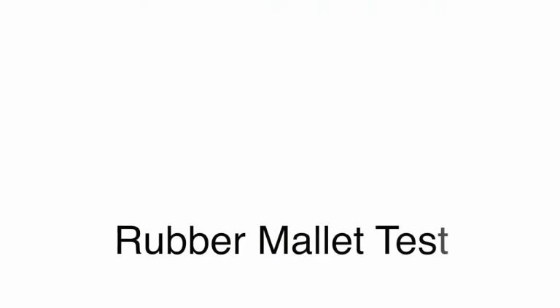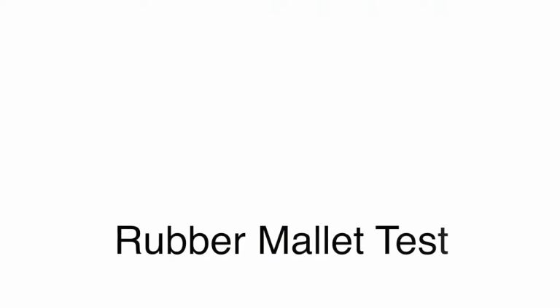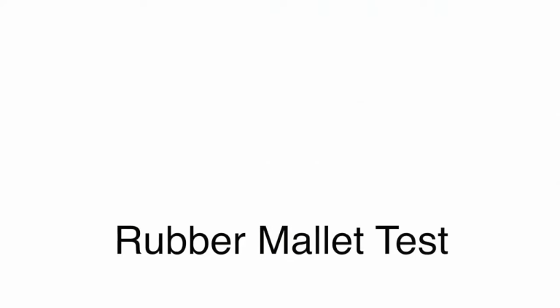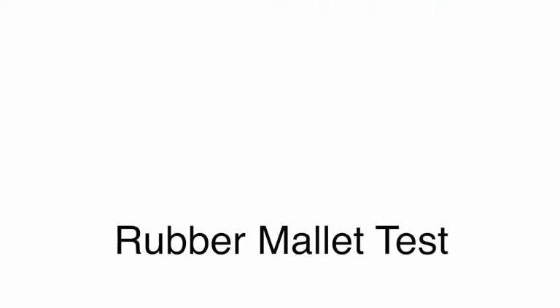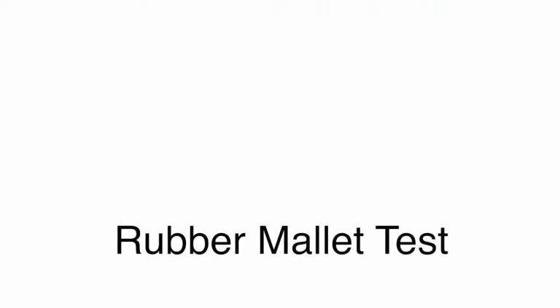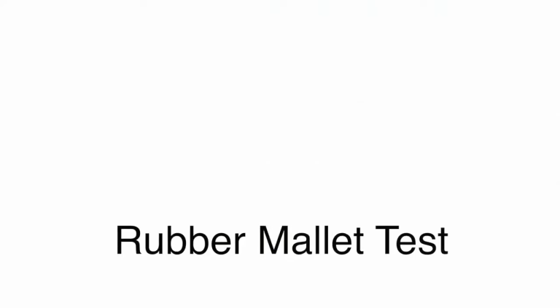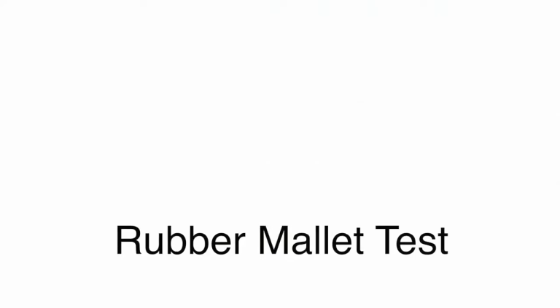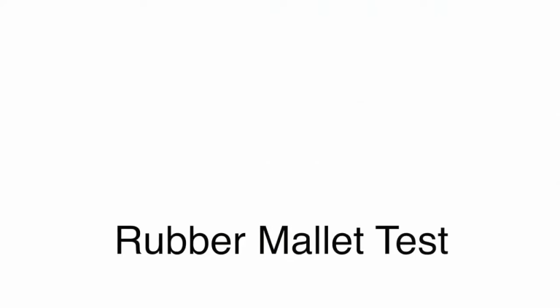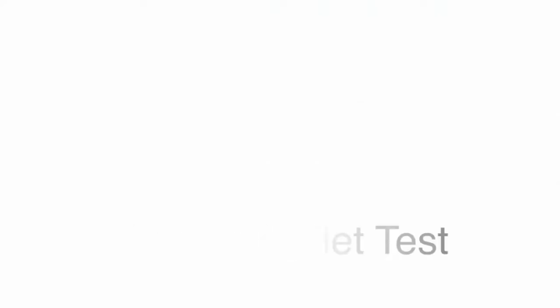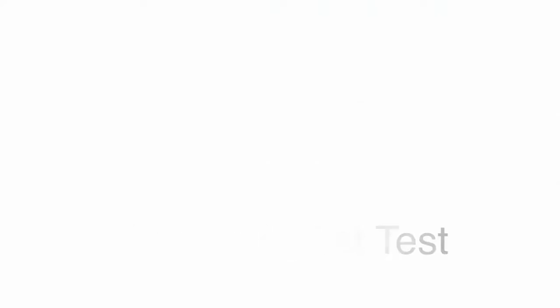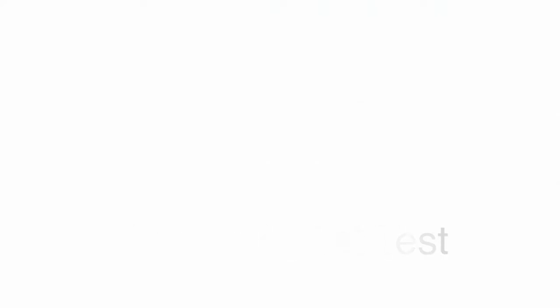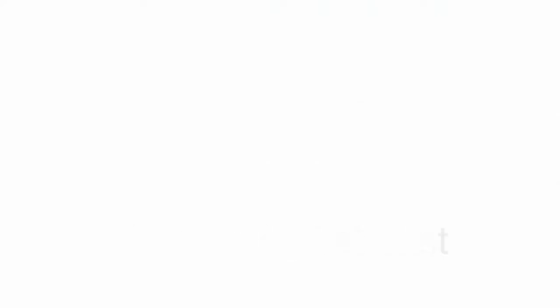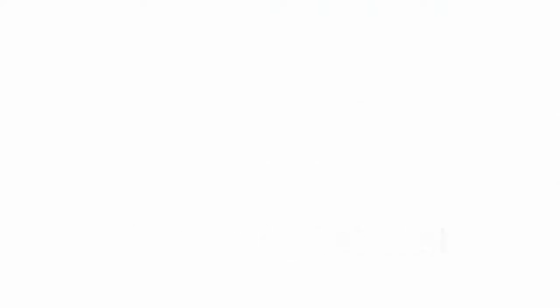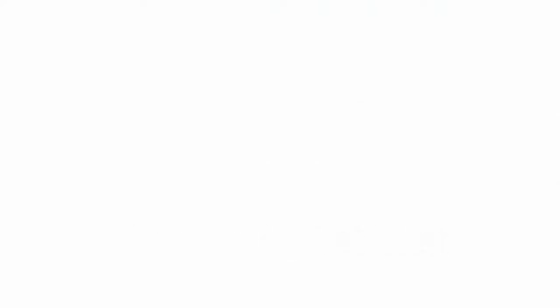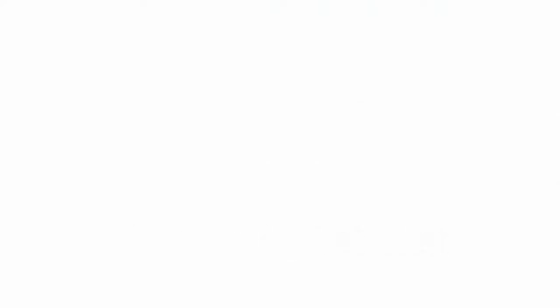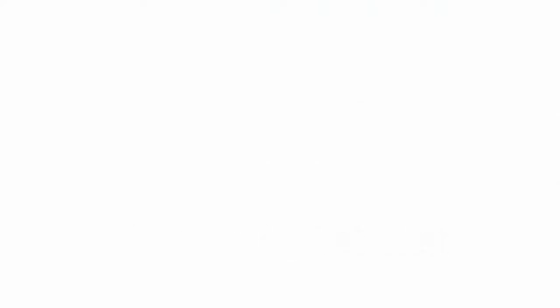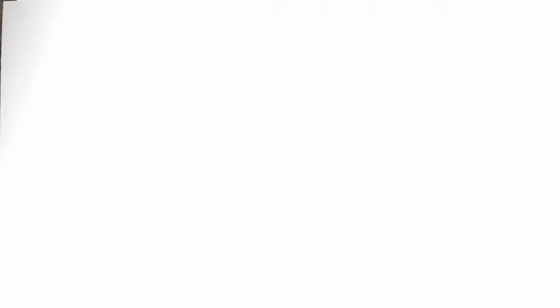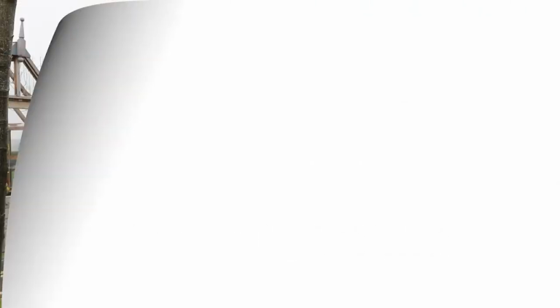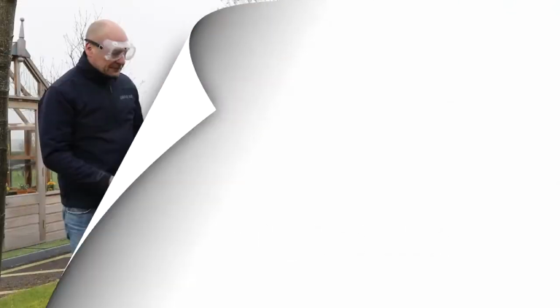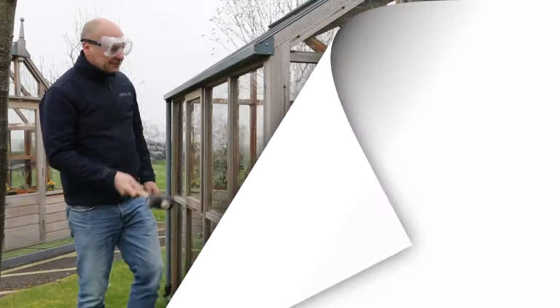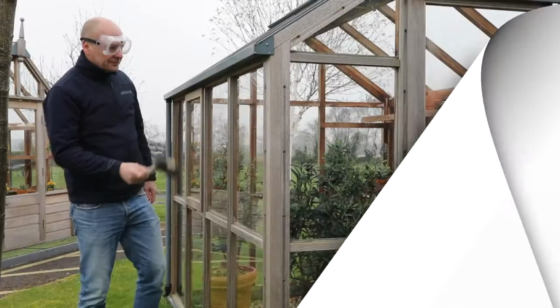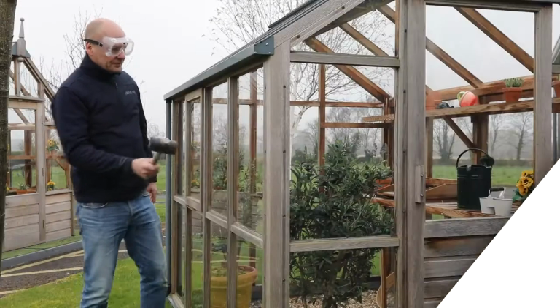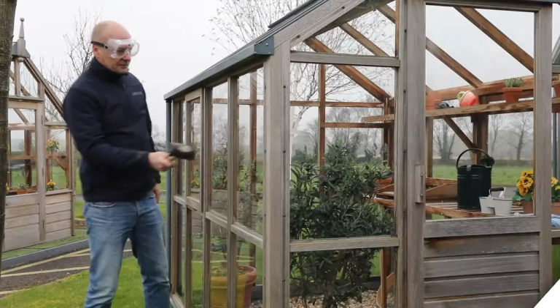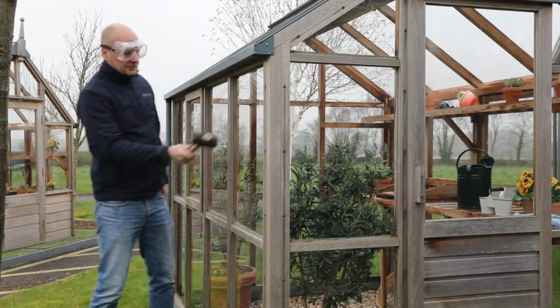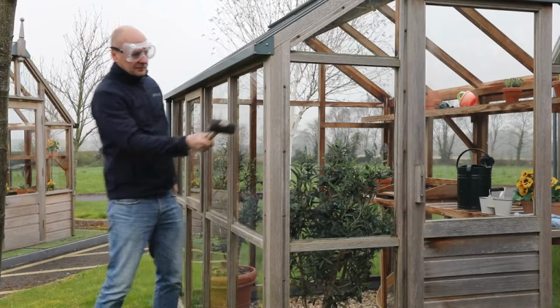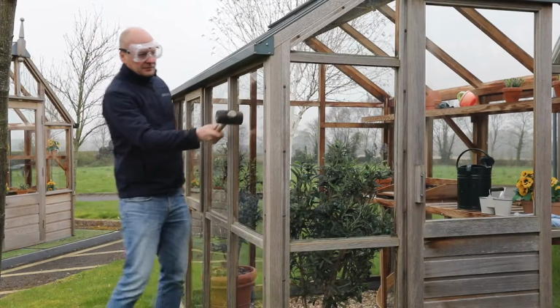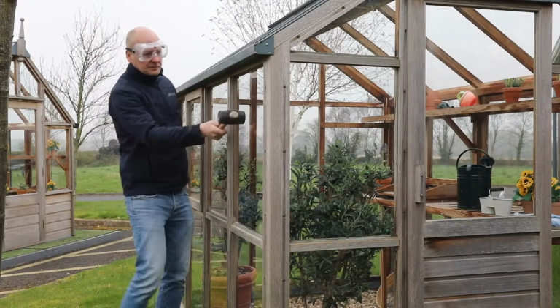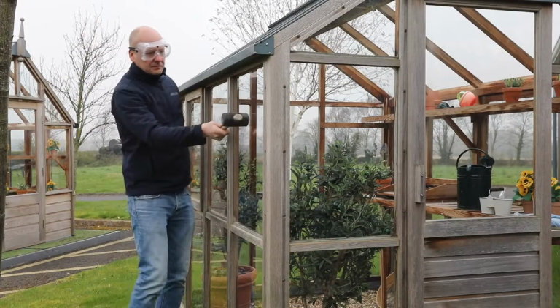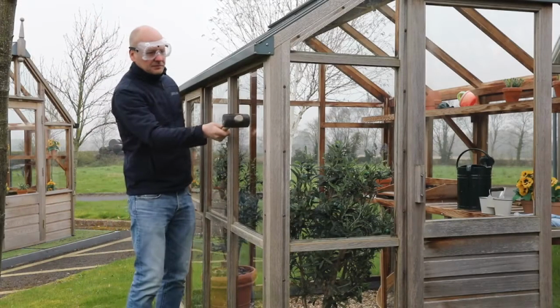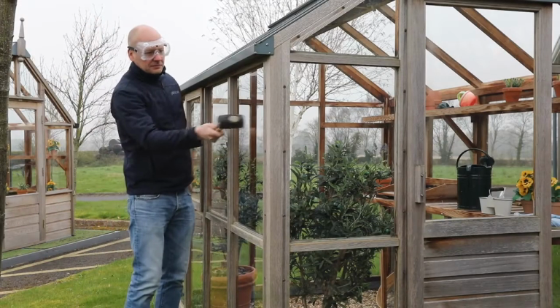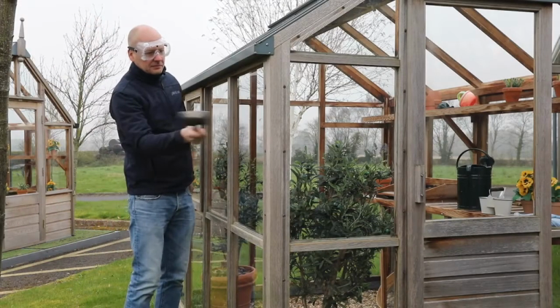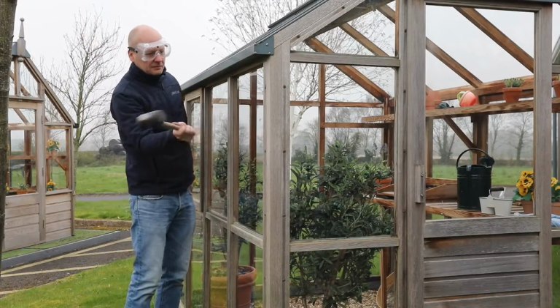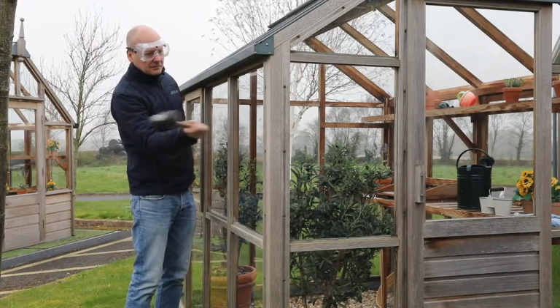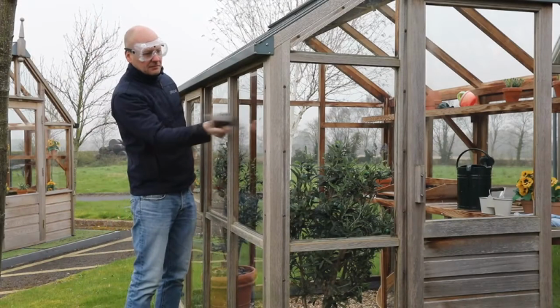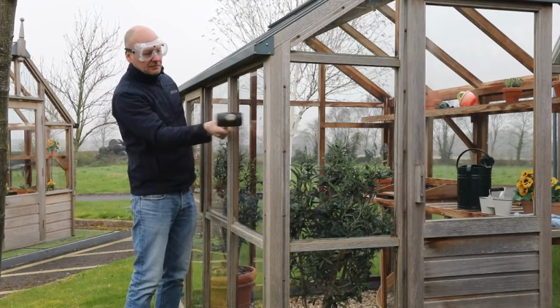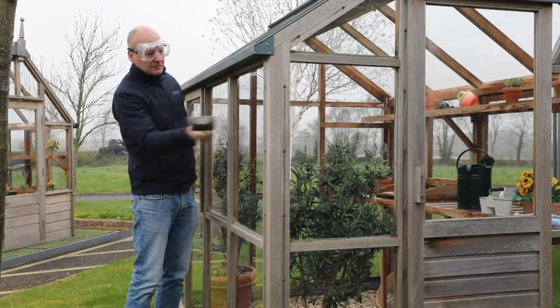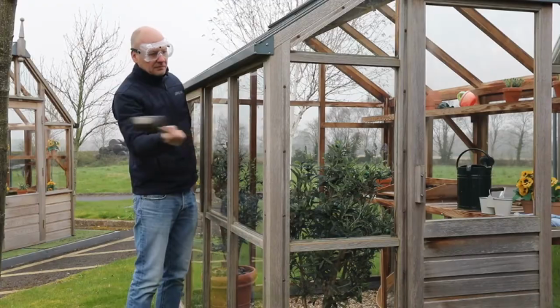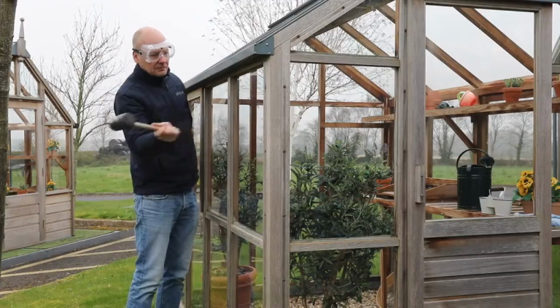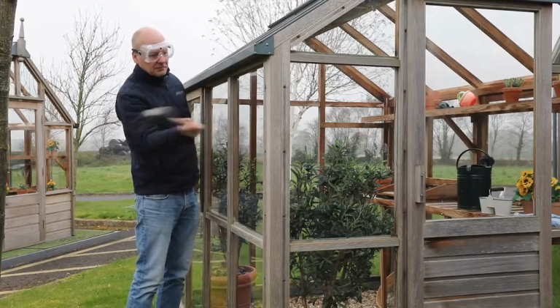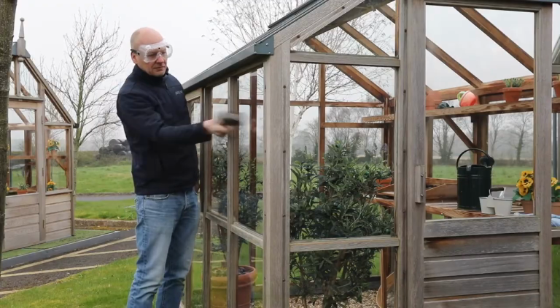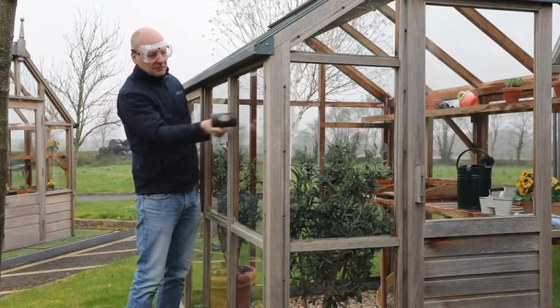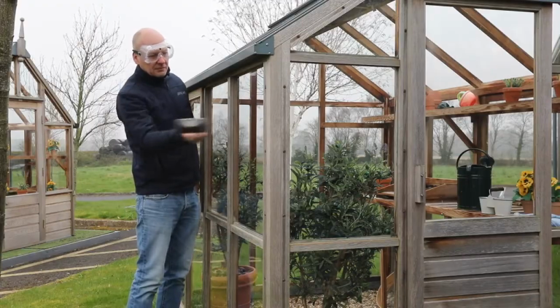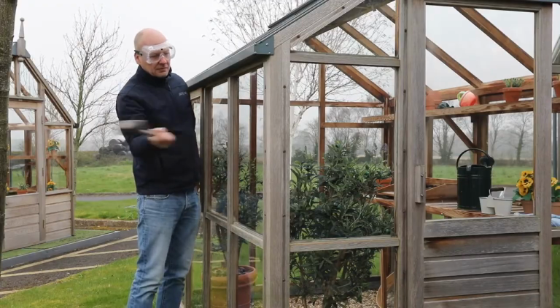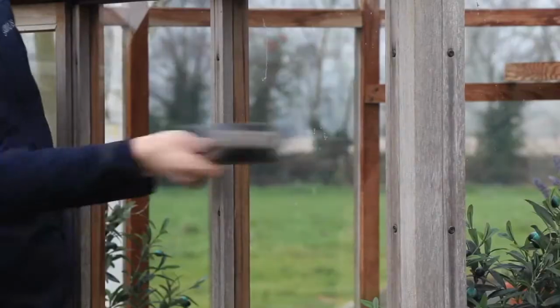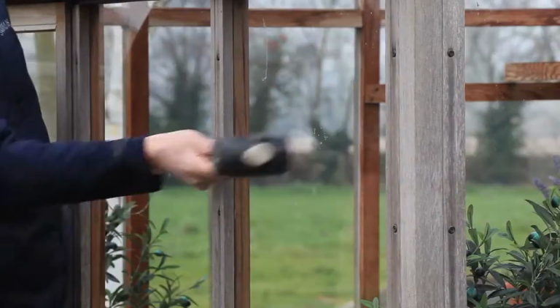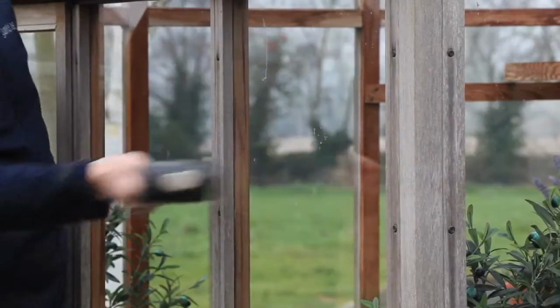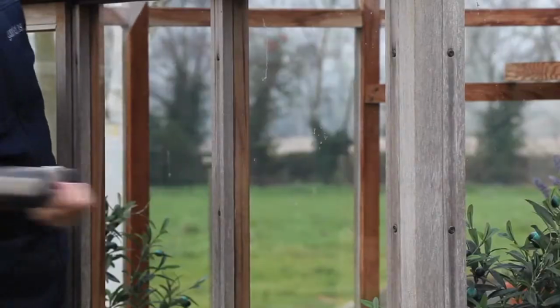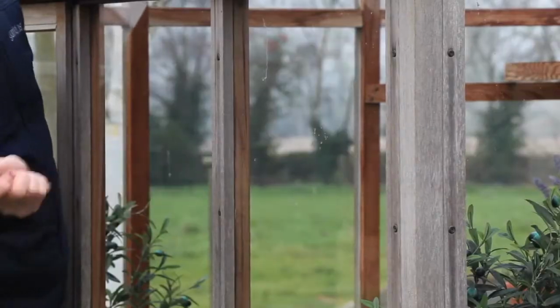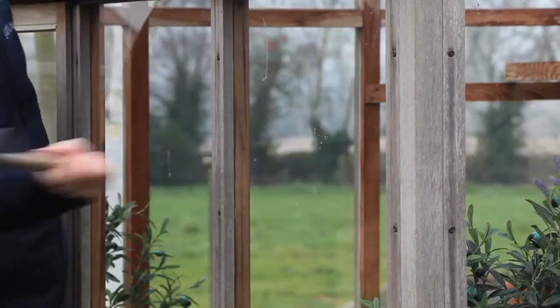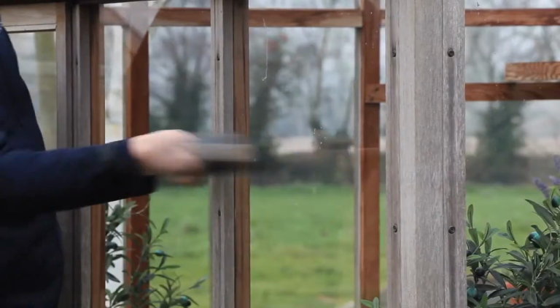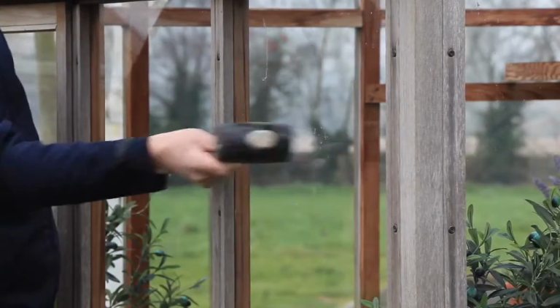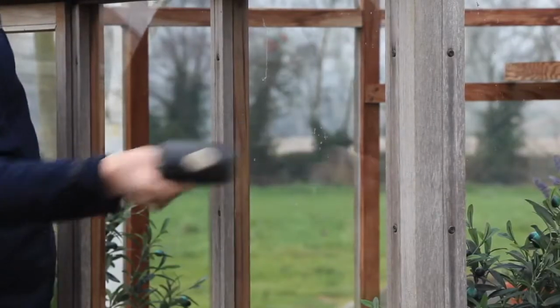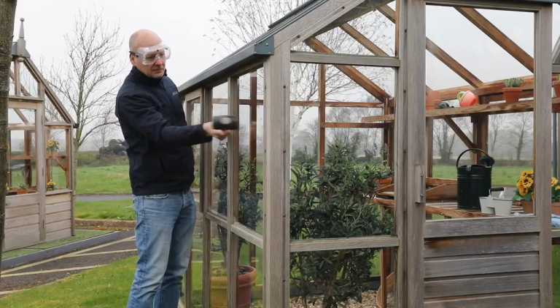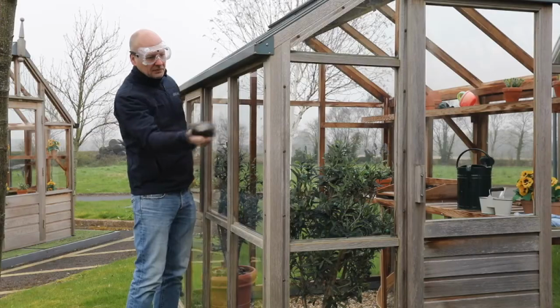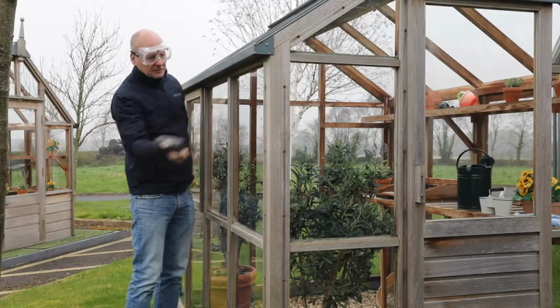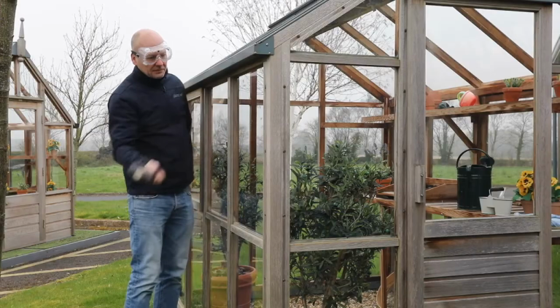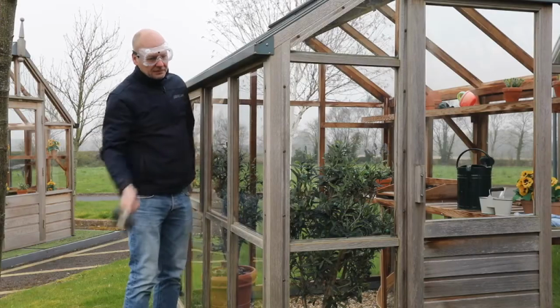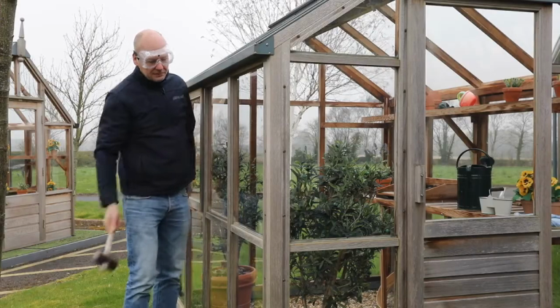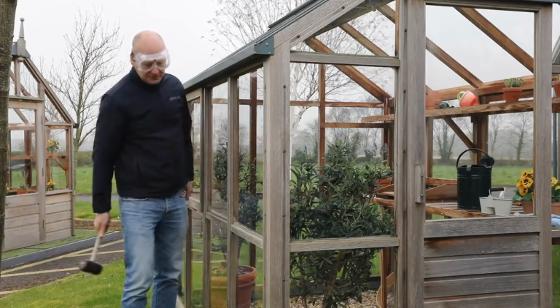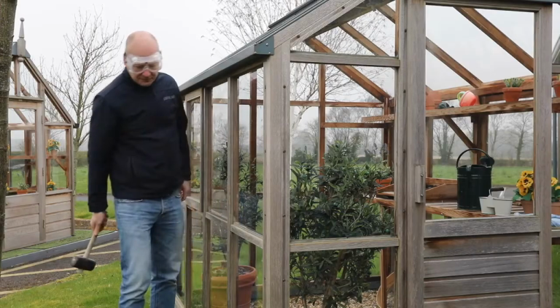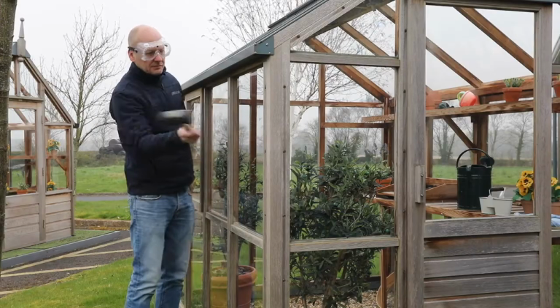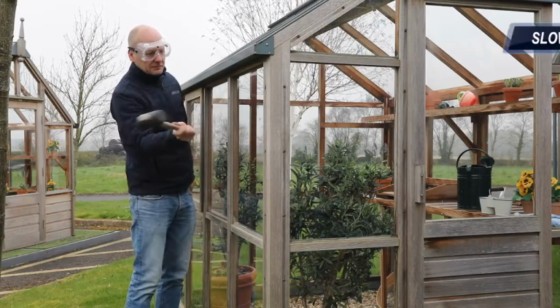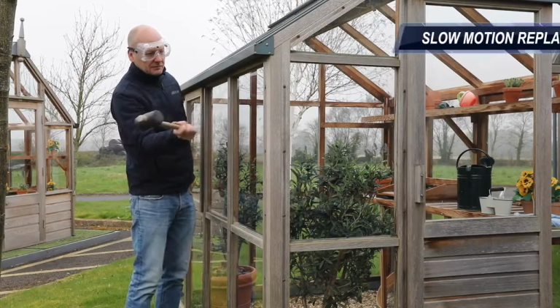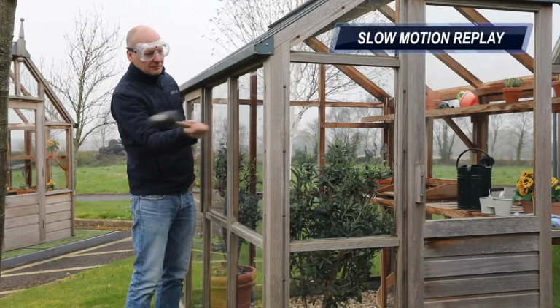Toughened safety glass is very strong and will take high impacts, as this demonstration shows when we hit it with a rubber mallet.